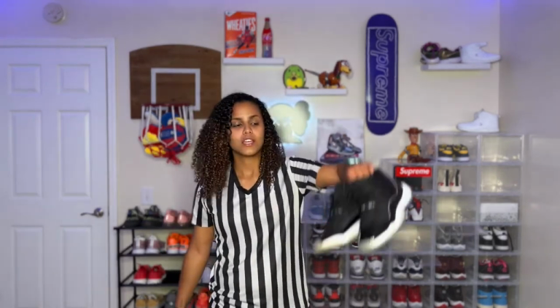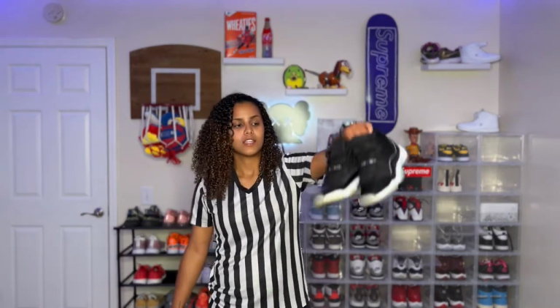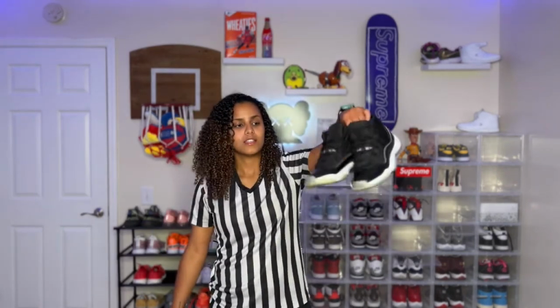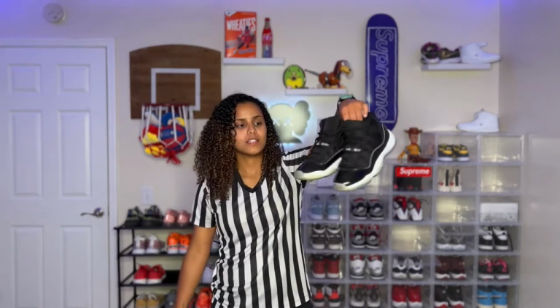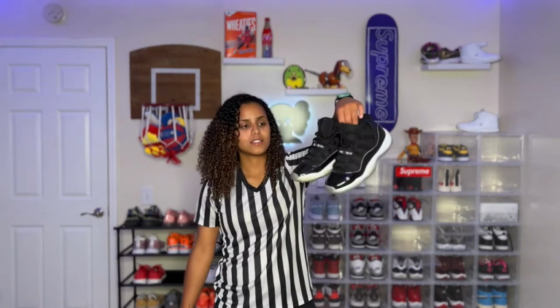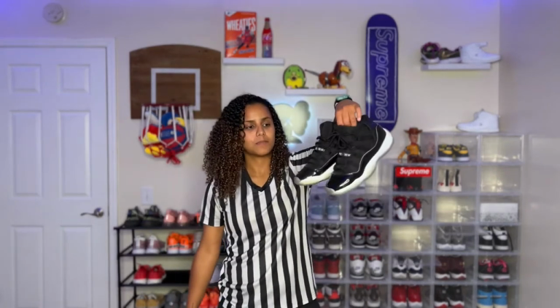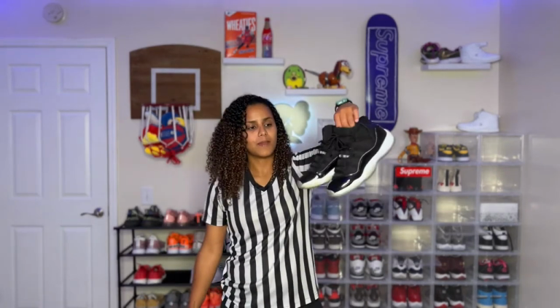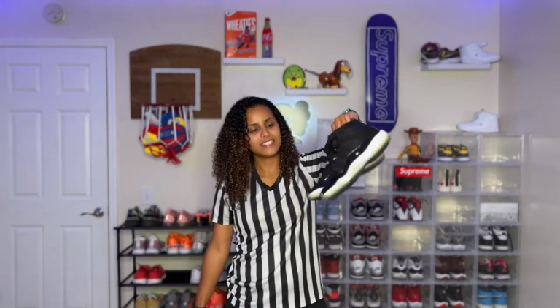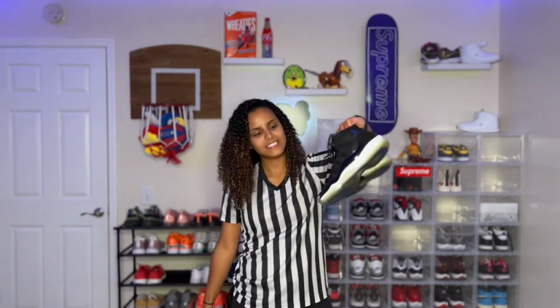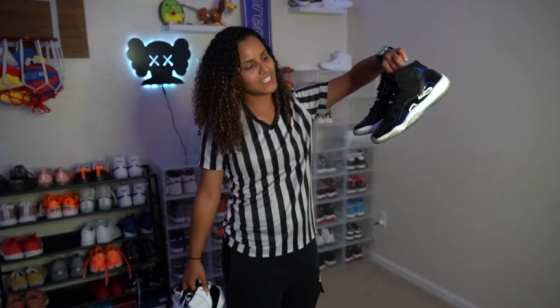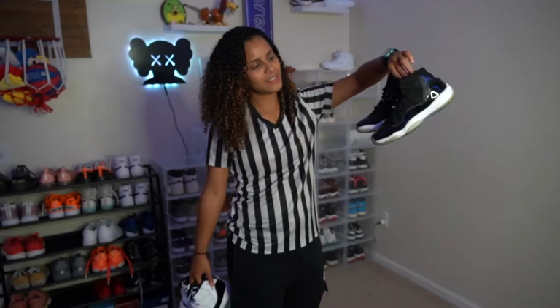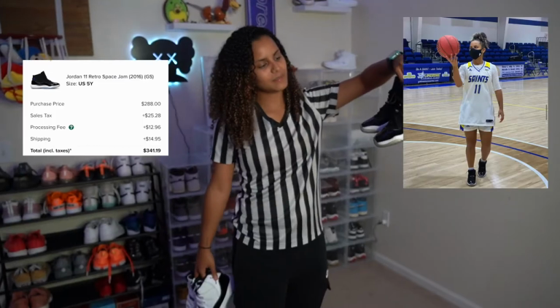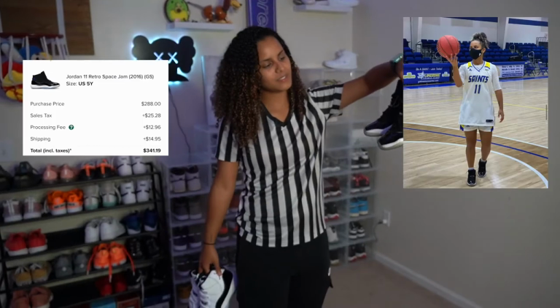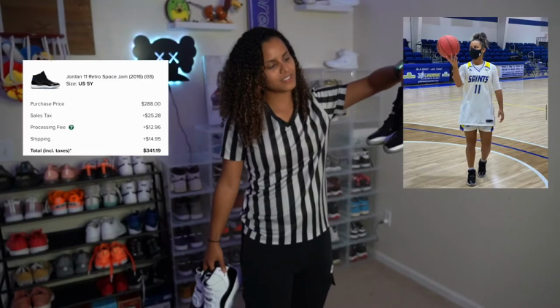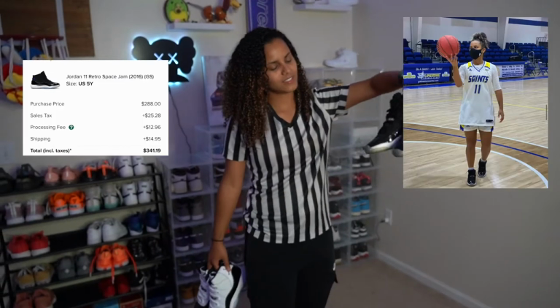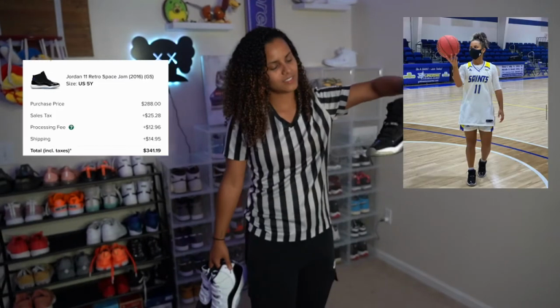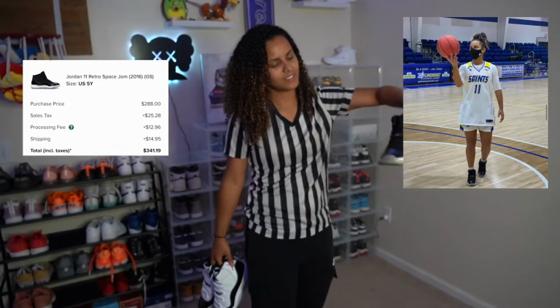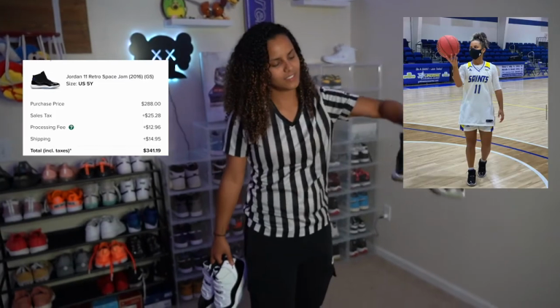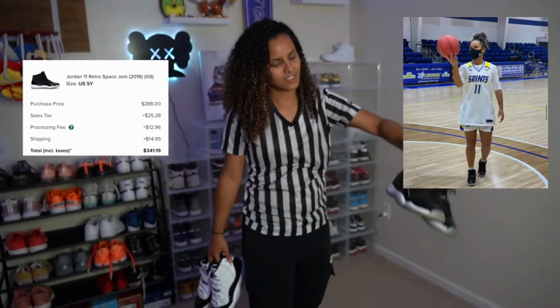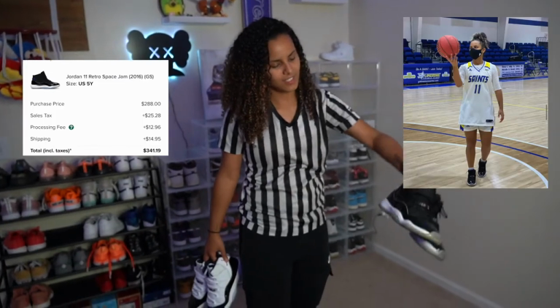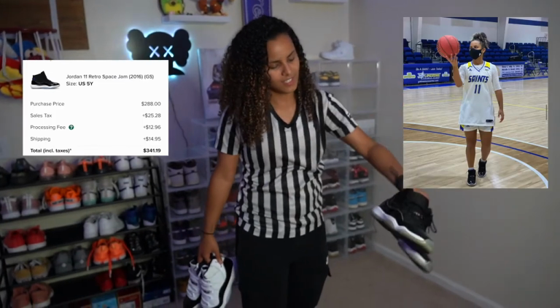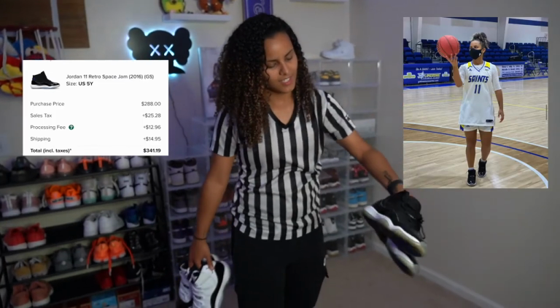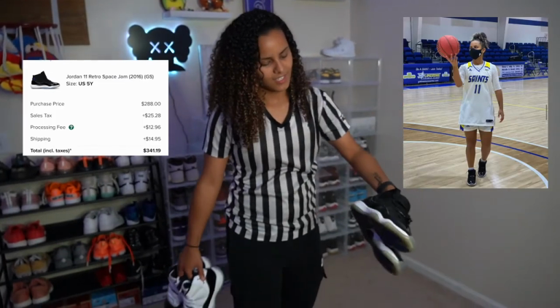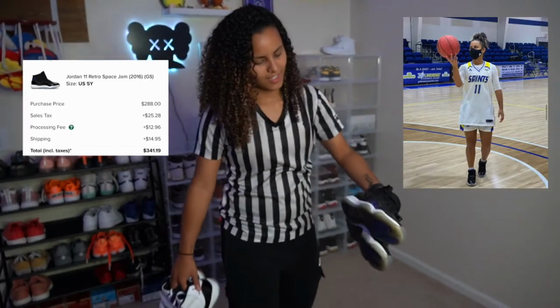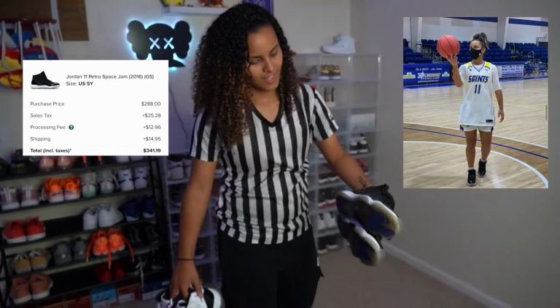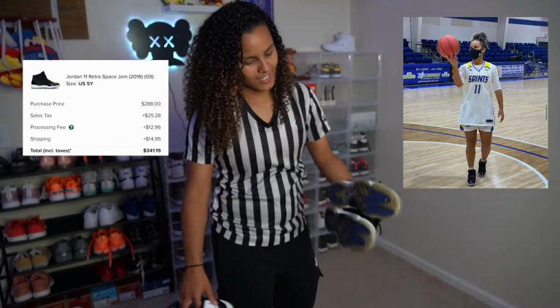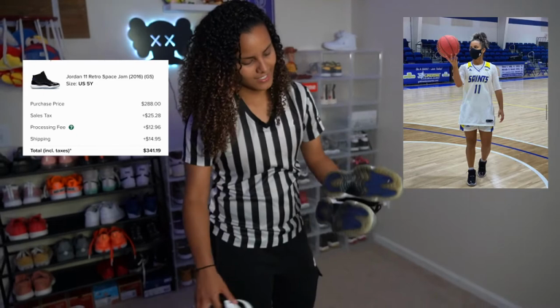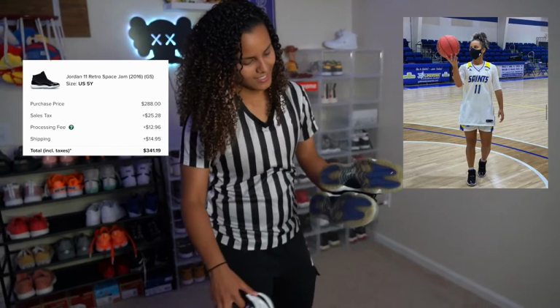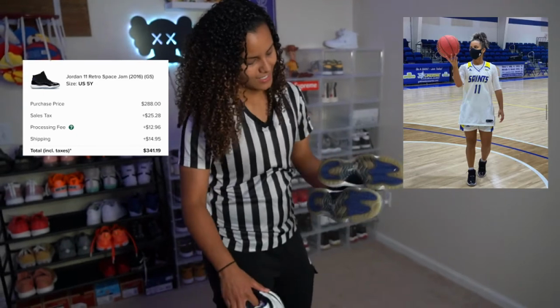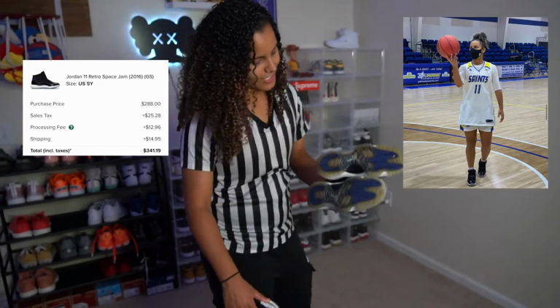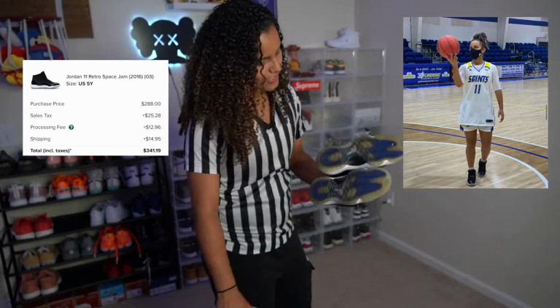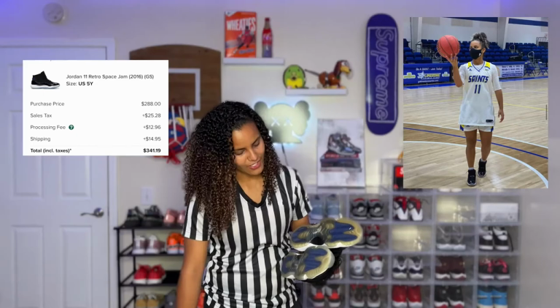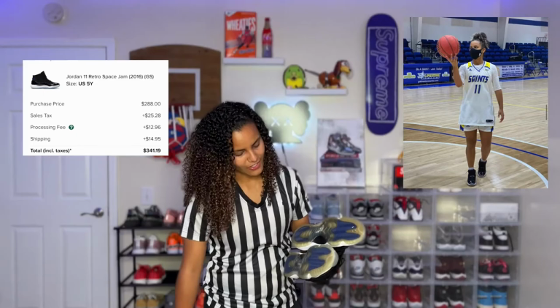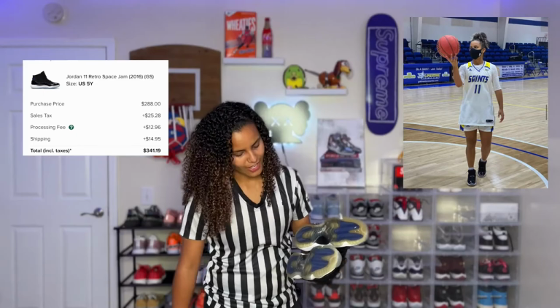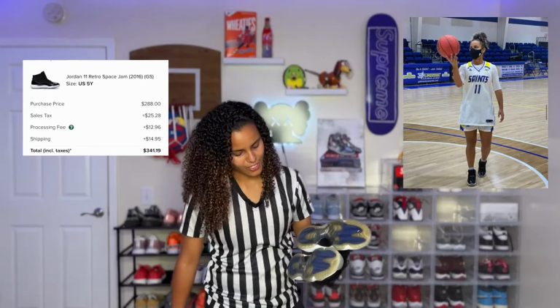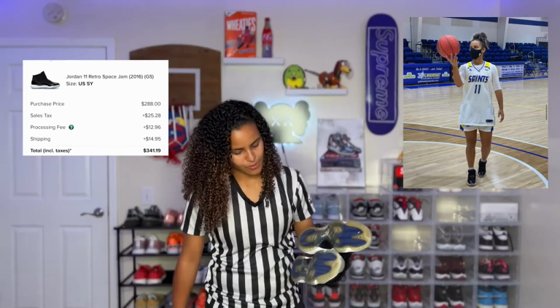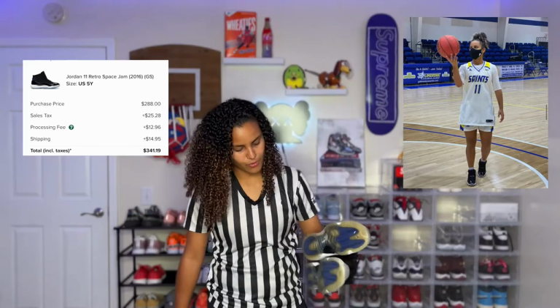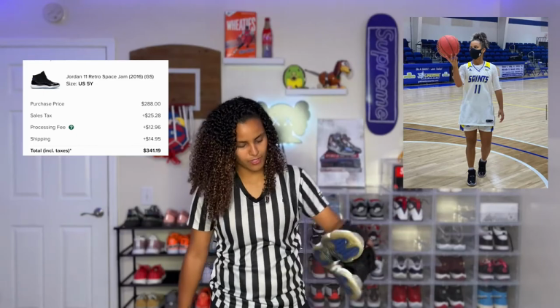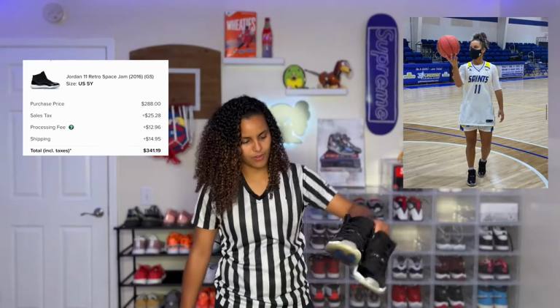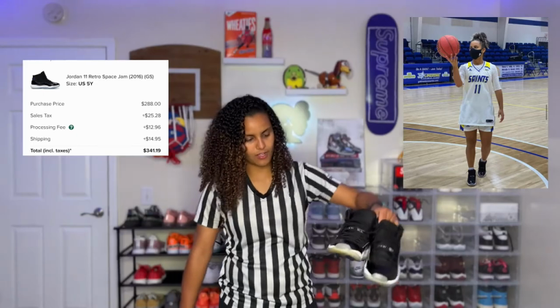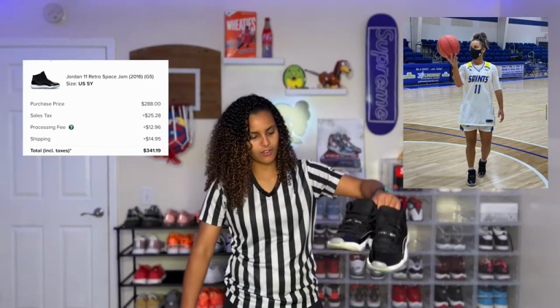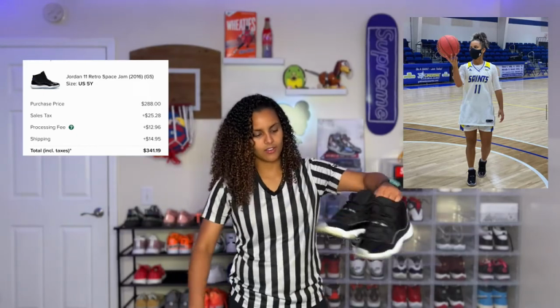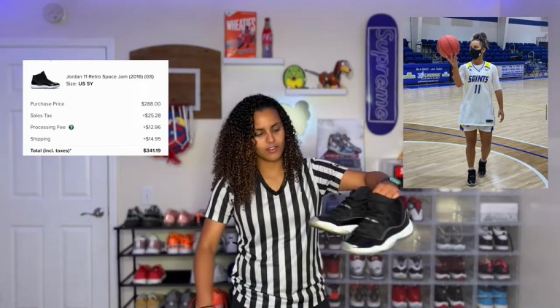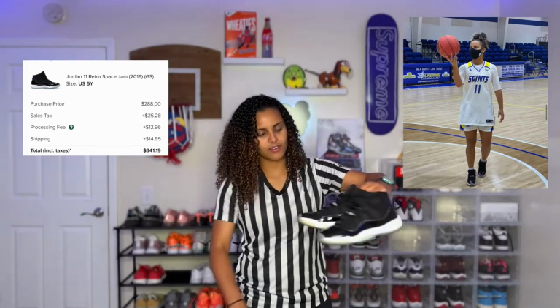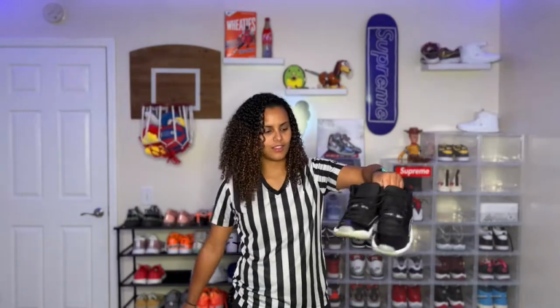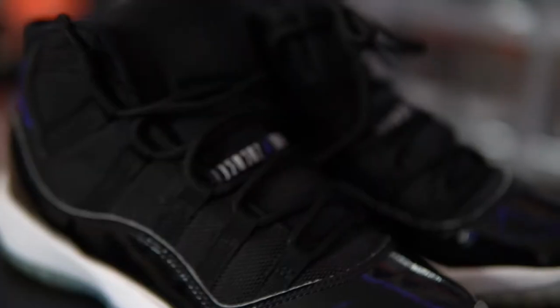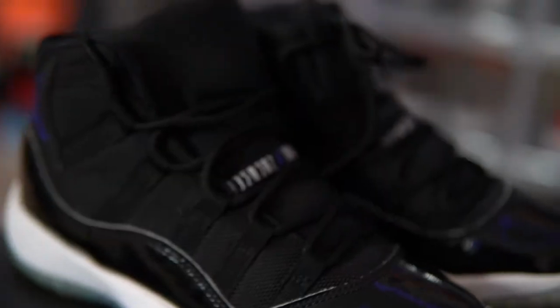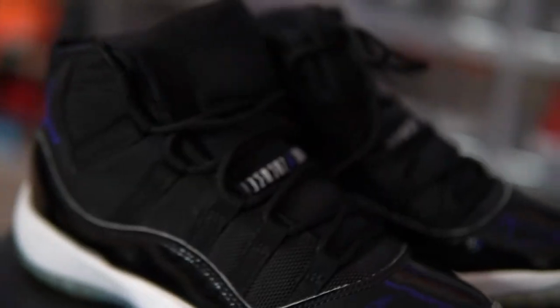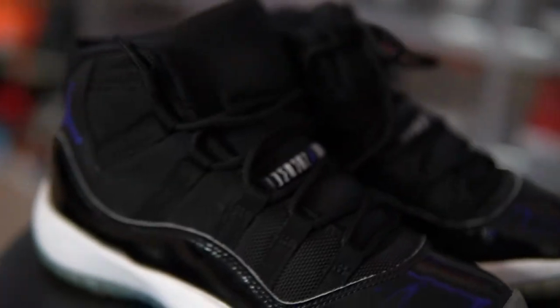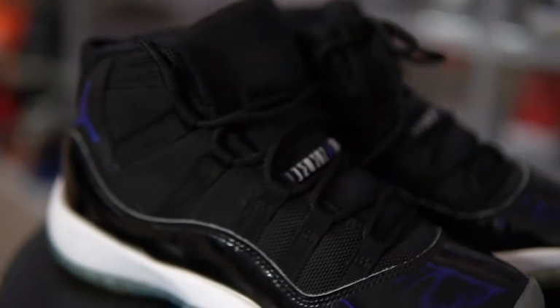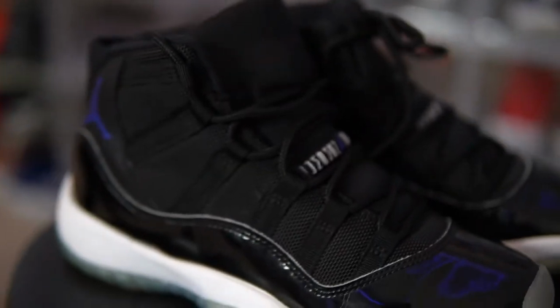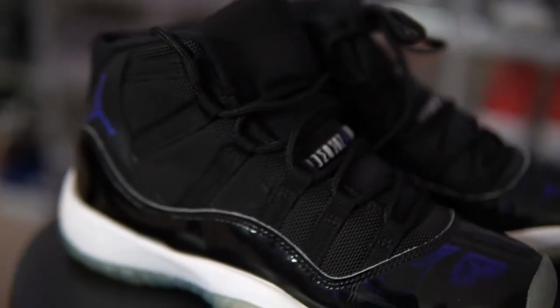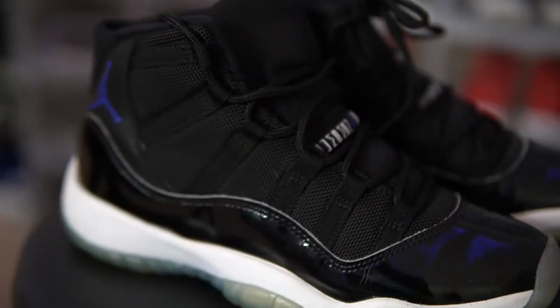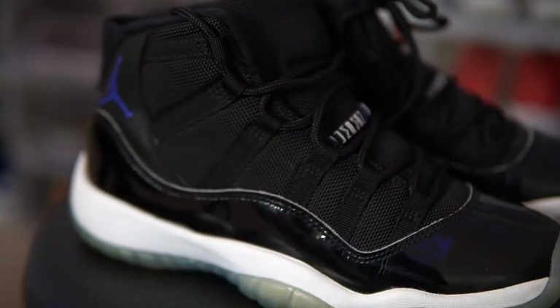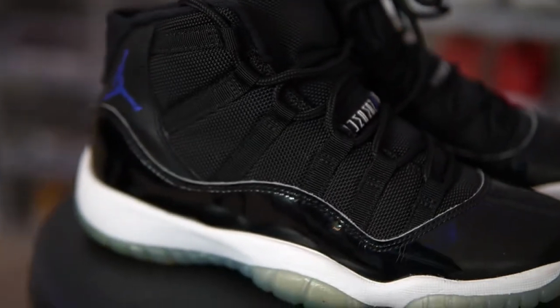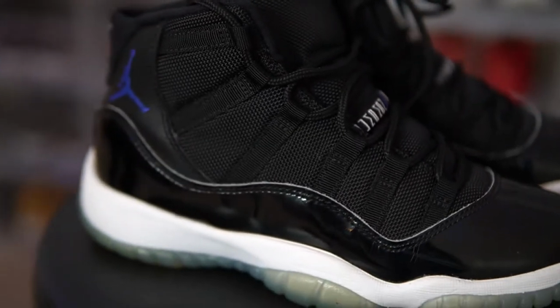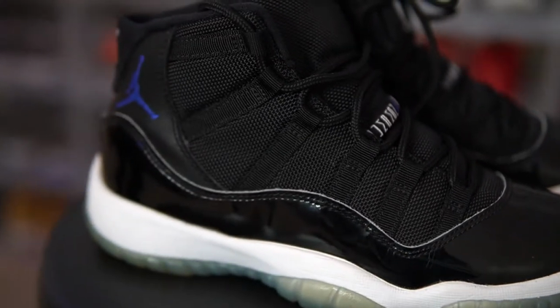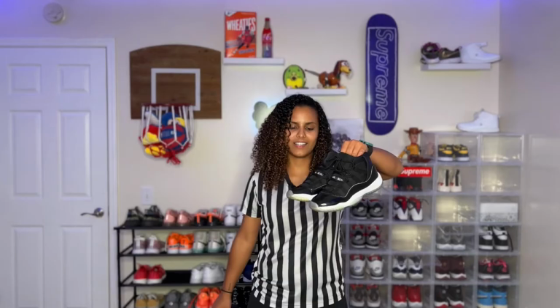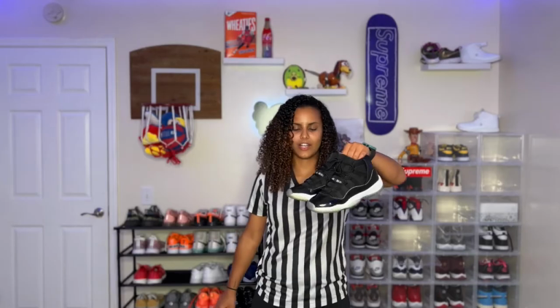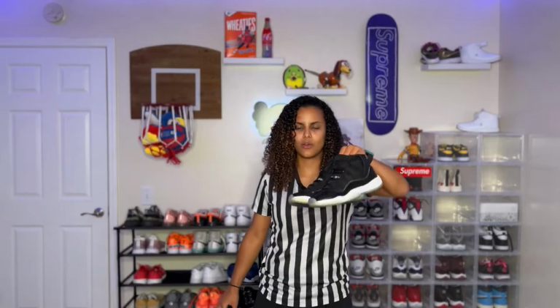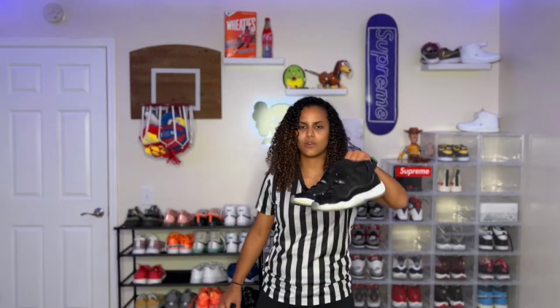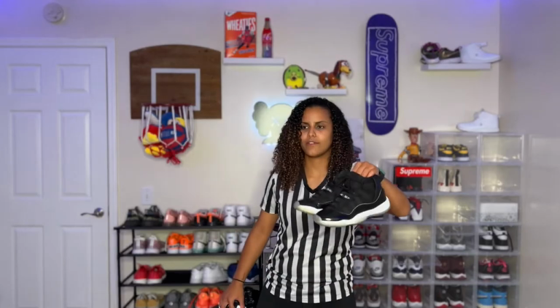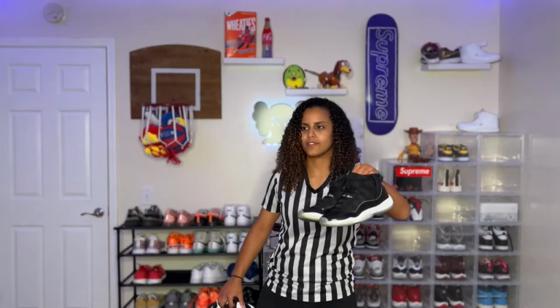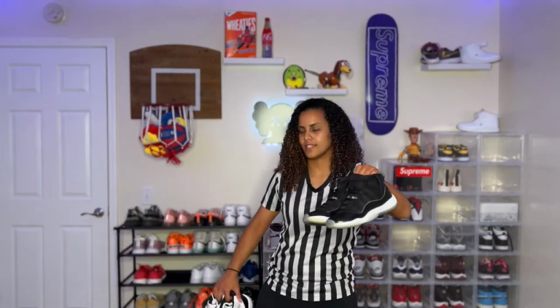These are Space Jams — classic sneakers. These are aging pretty well. Love wearing these; they go with everything.